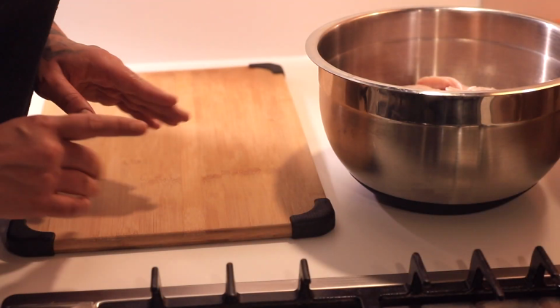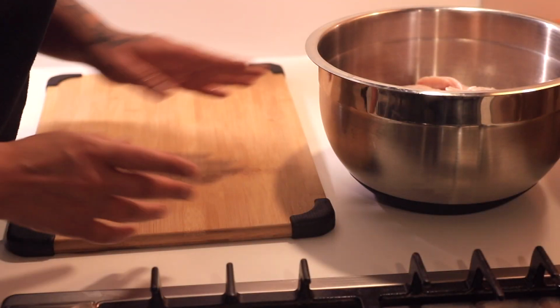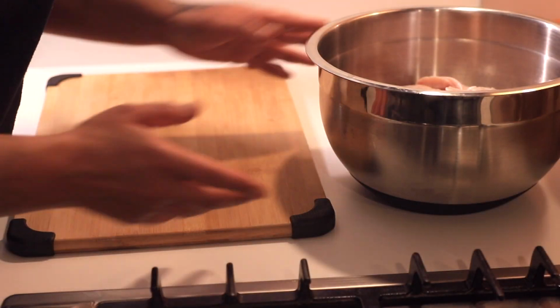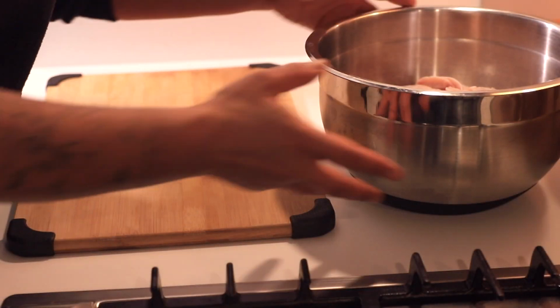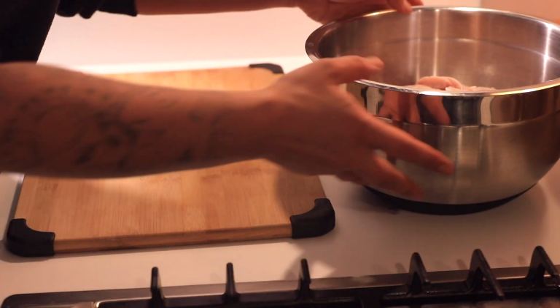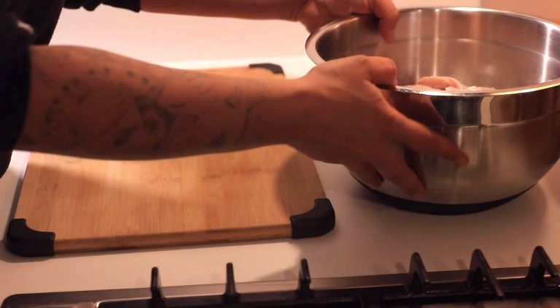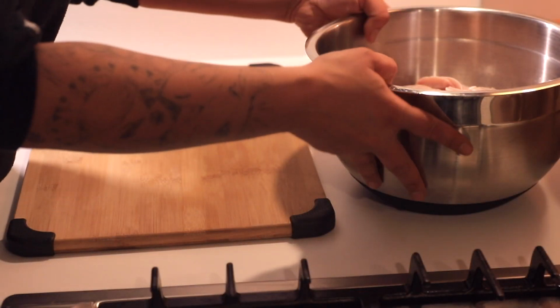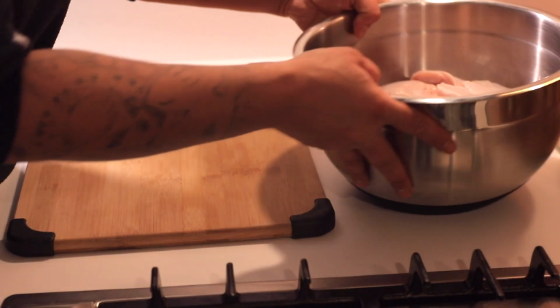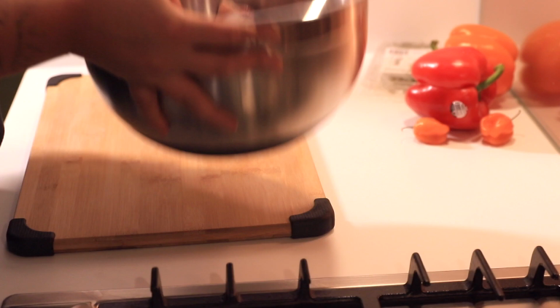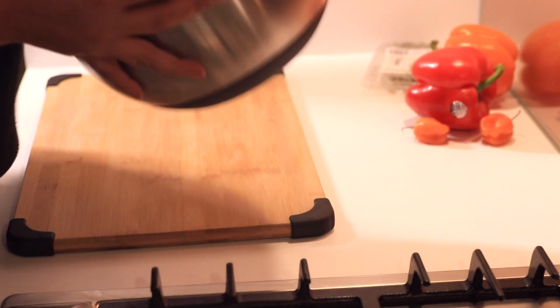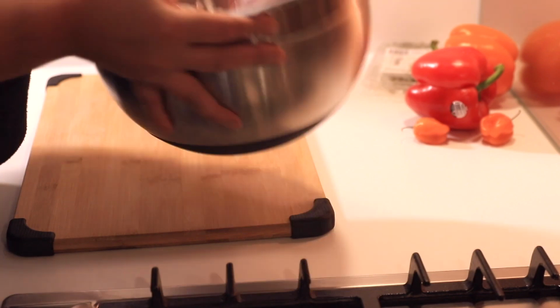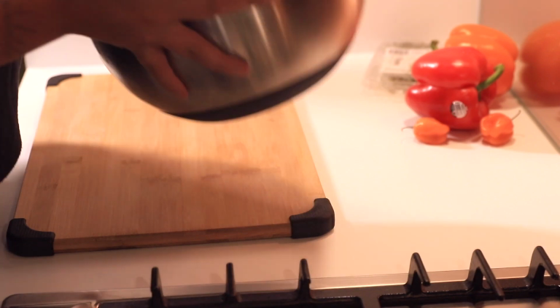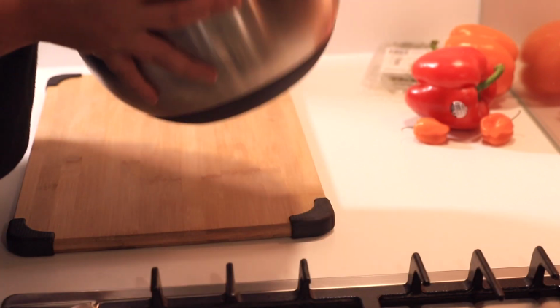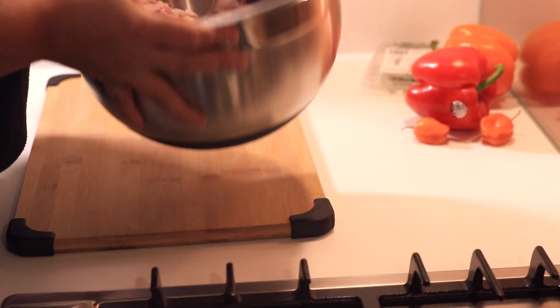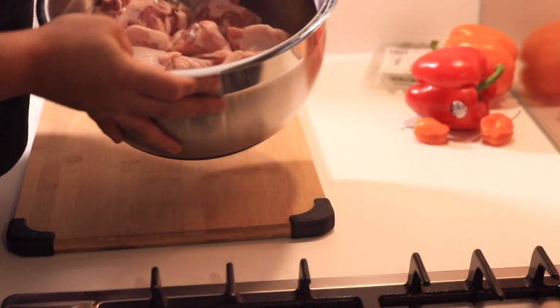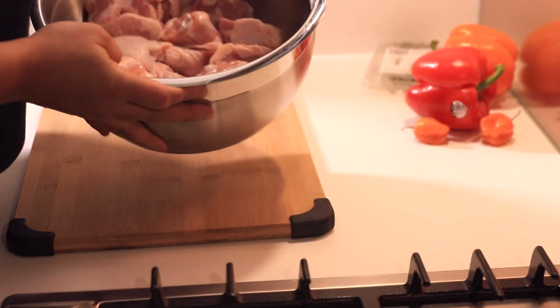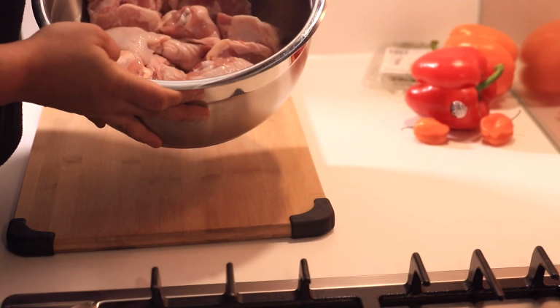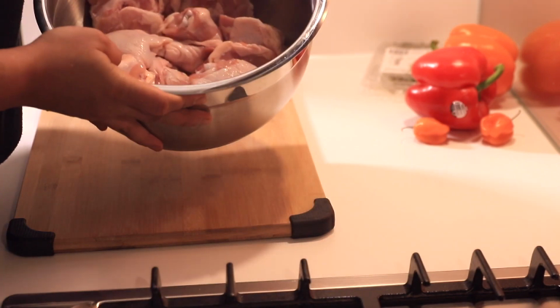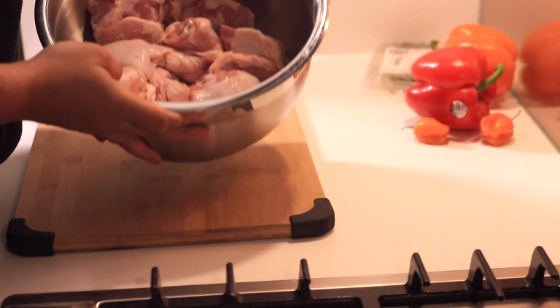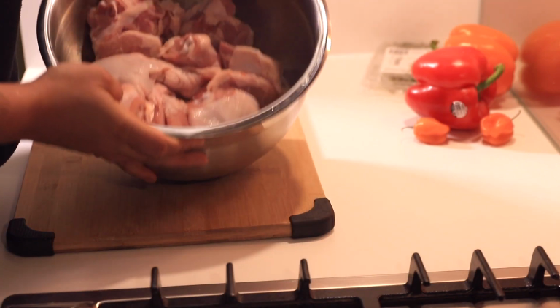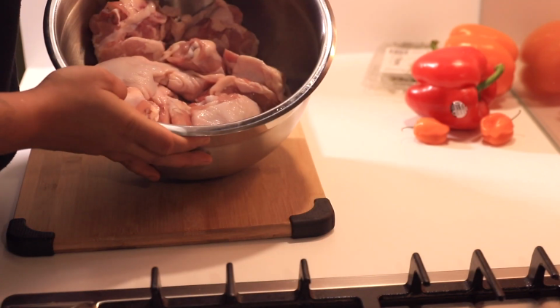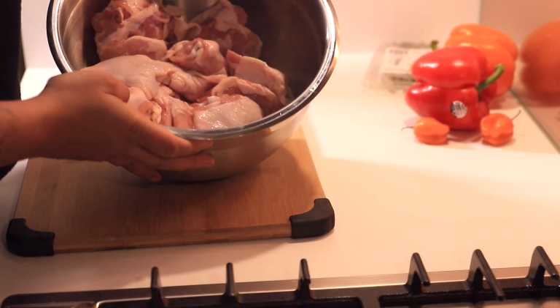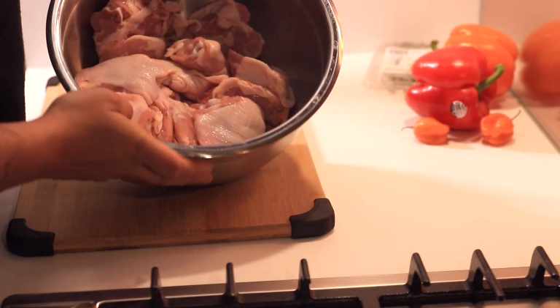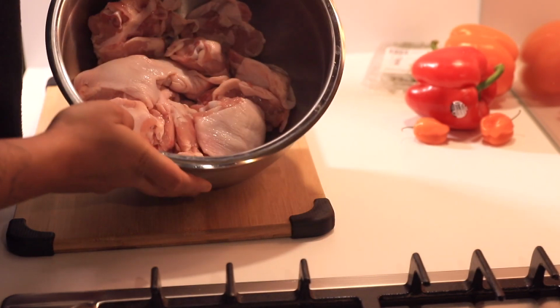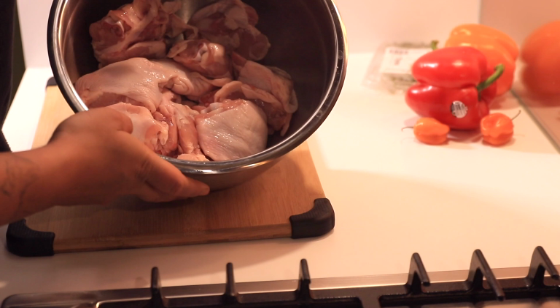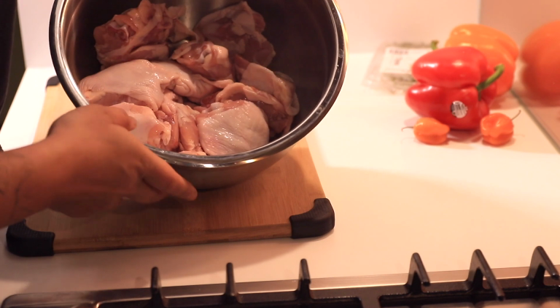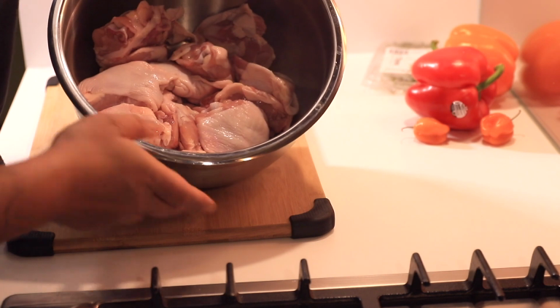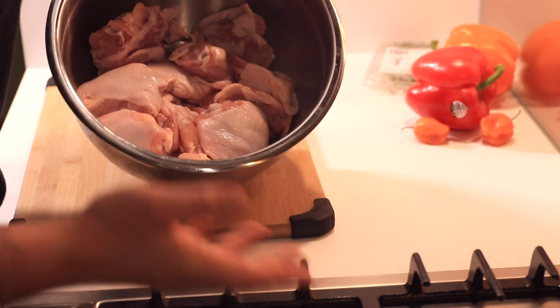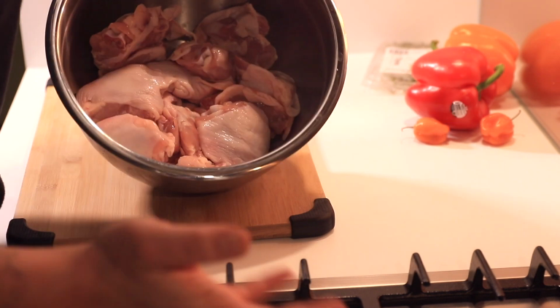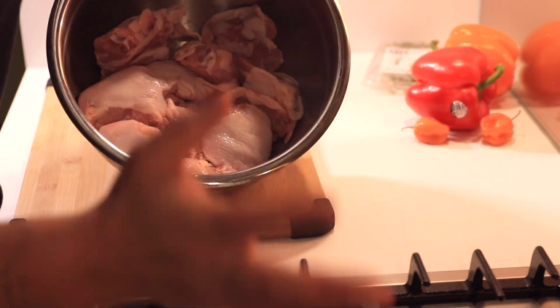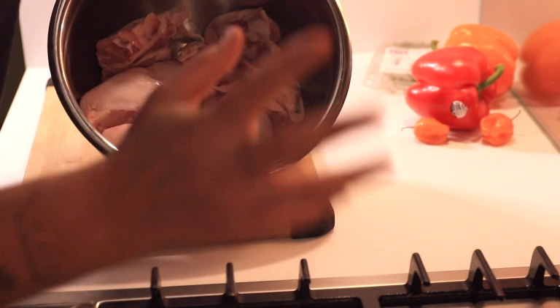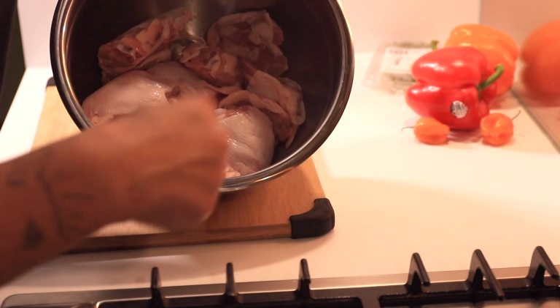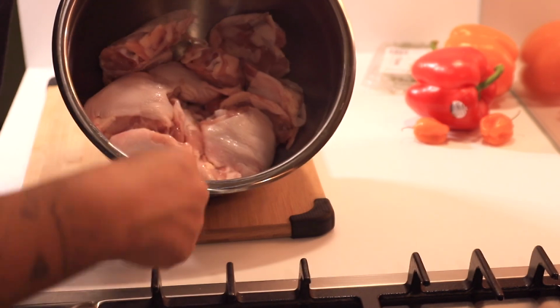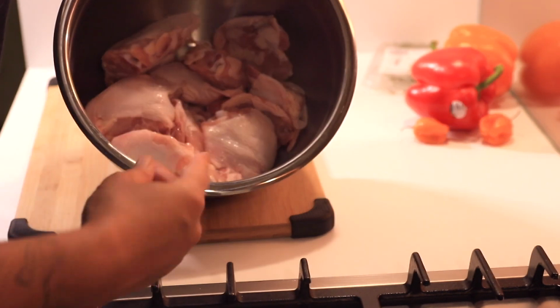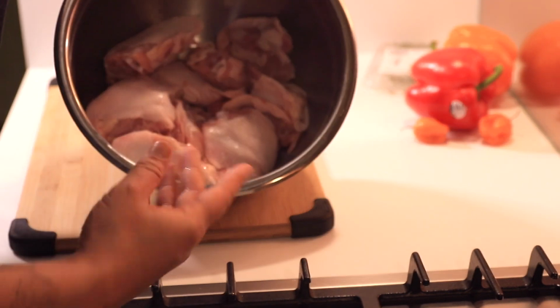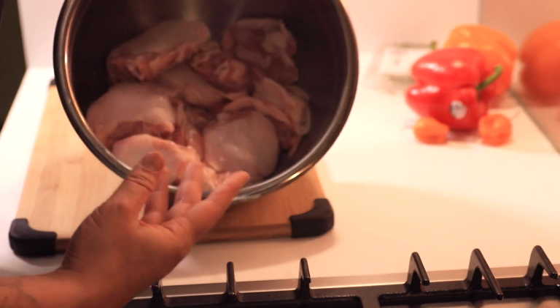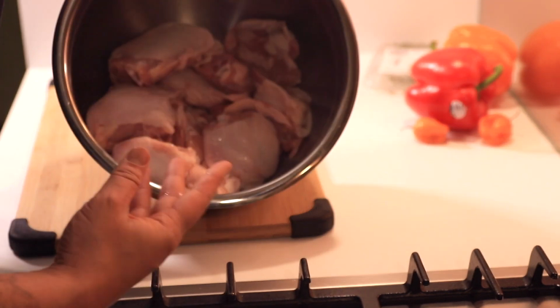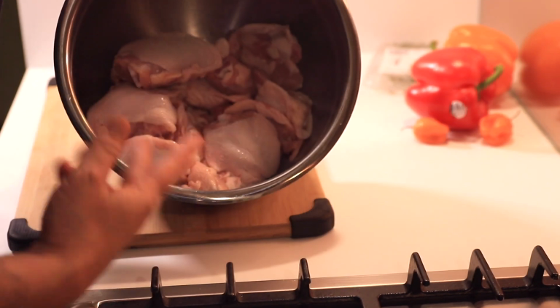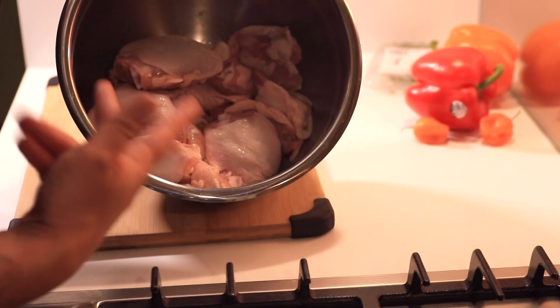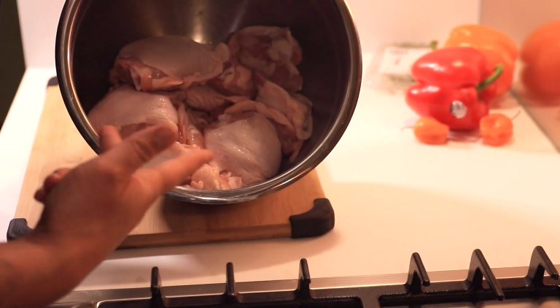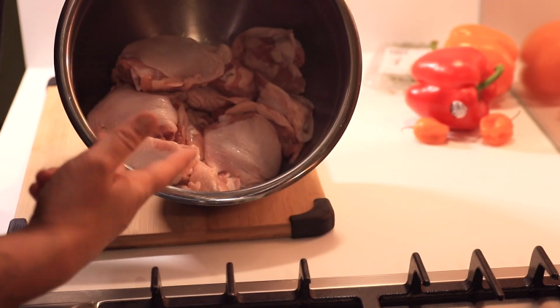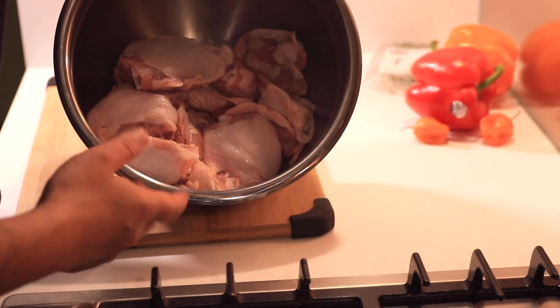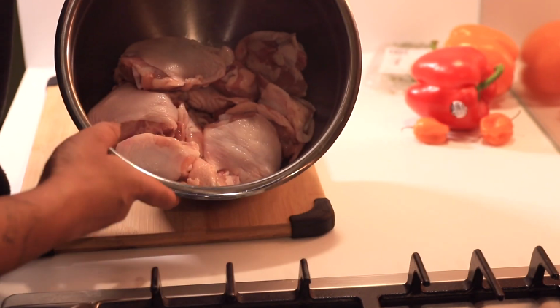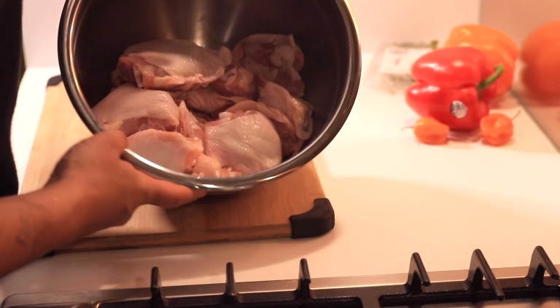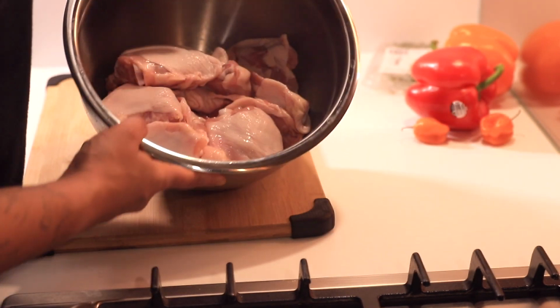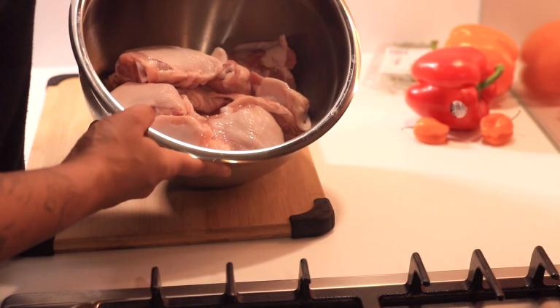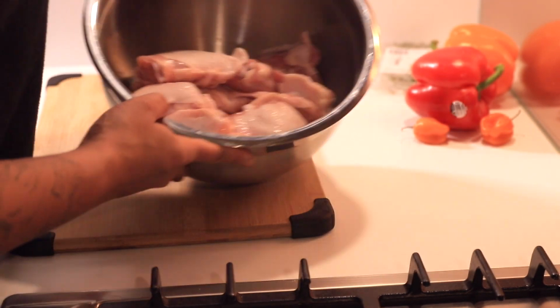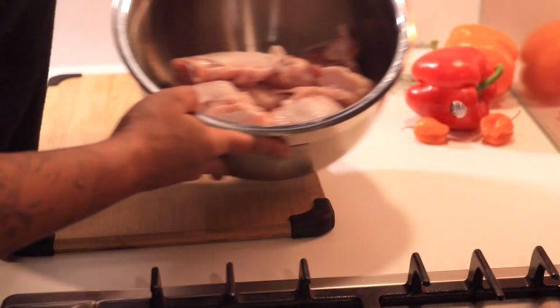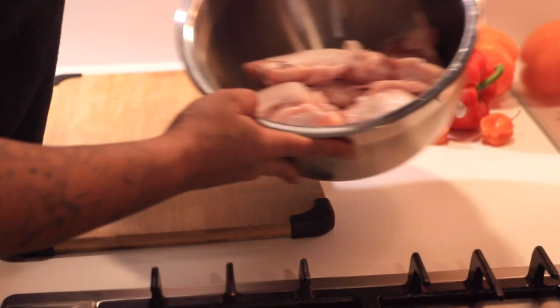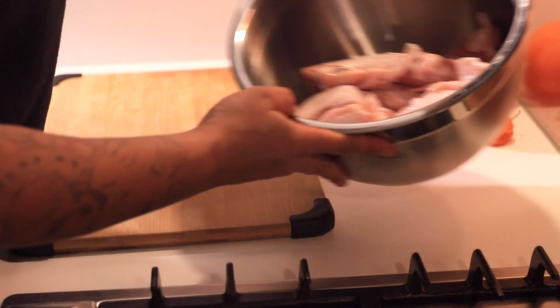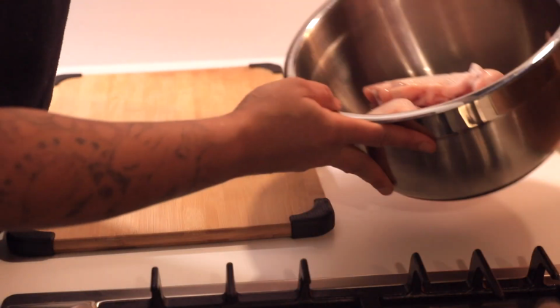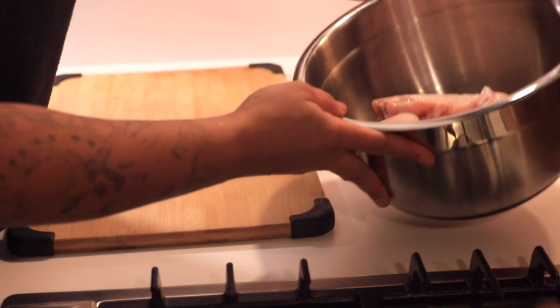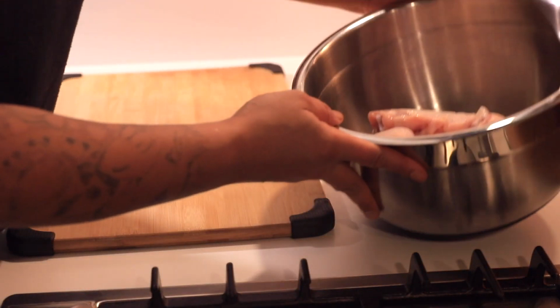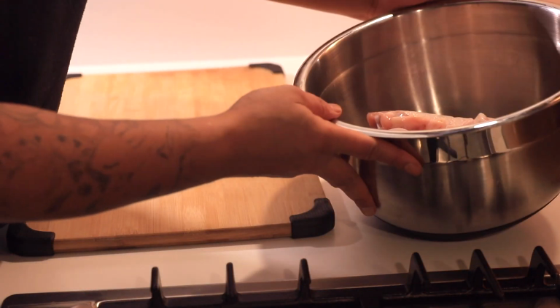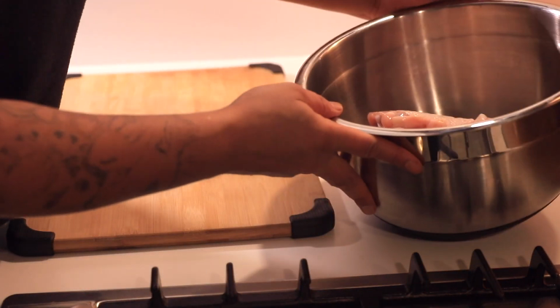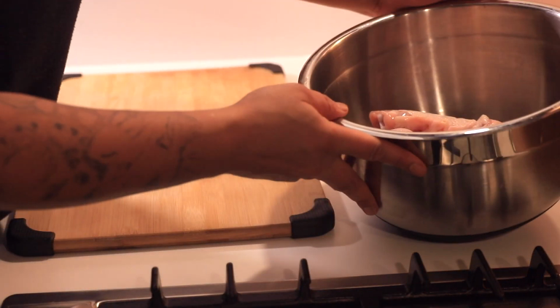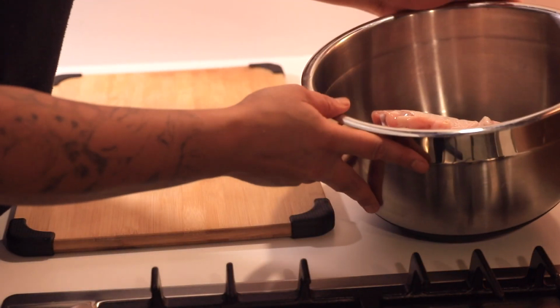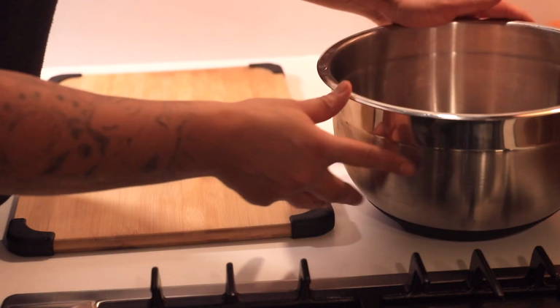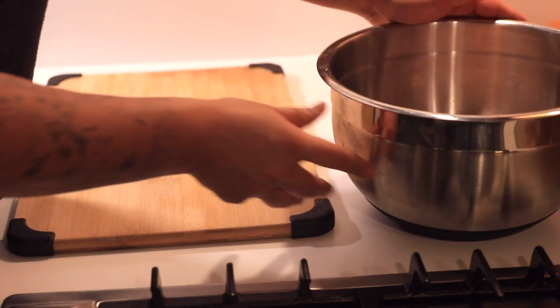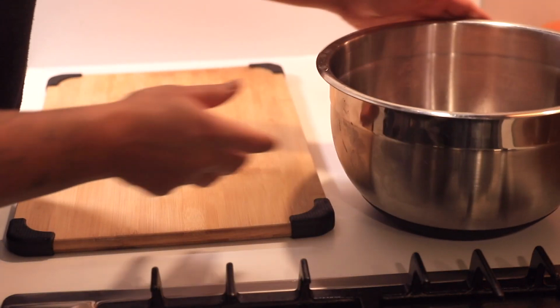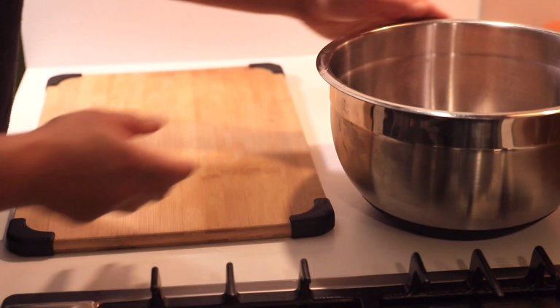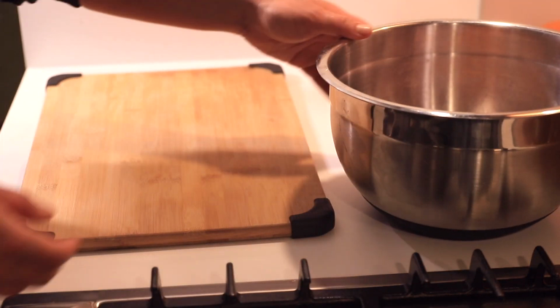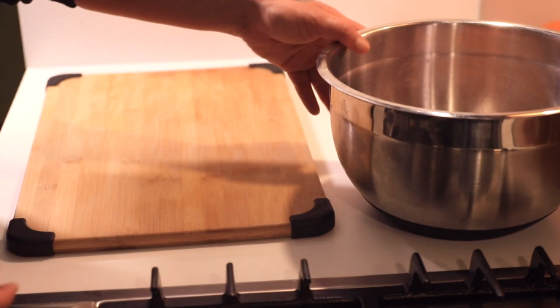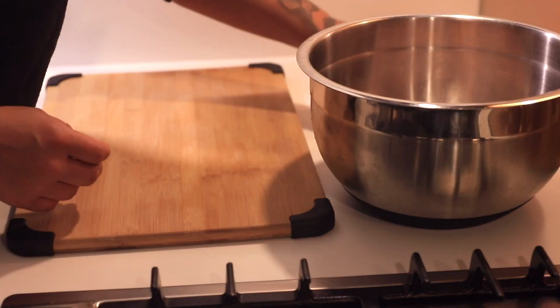I'm gonna start off with some washed chicken thighs, washed in some vinegar and water — let it soak, swish it around, rinse it off.